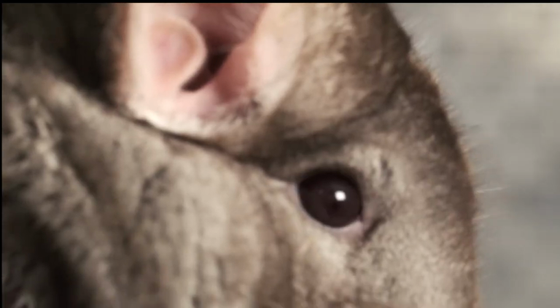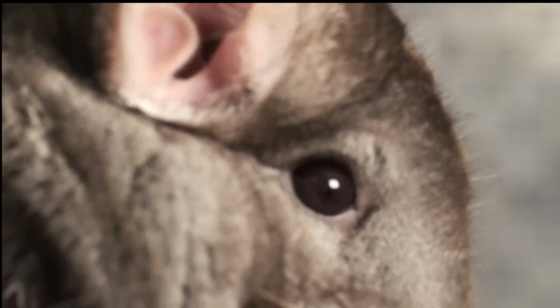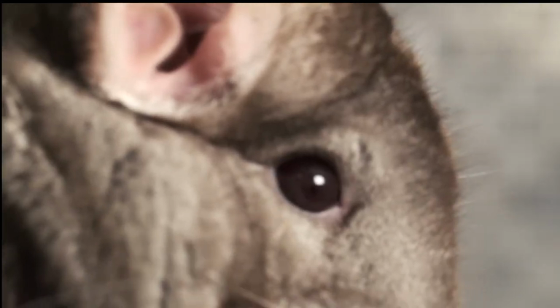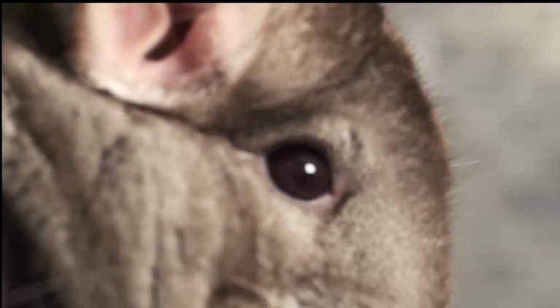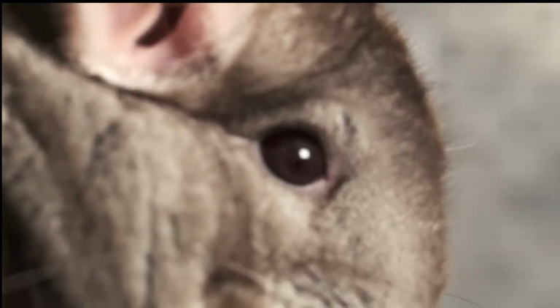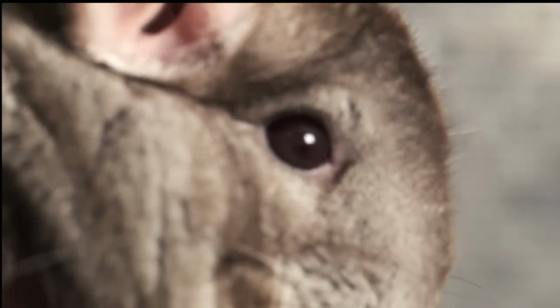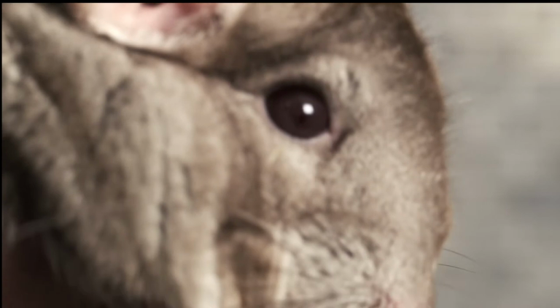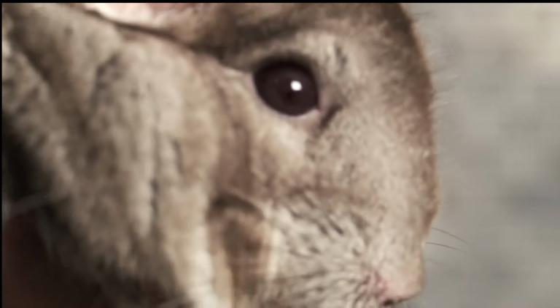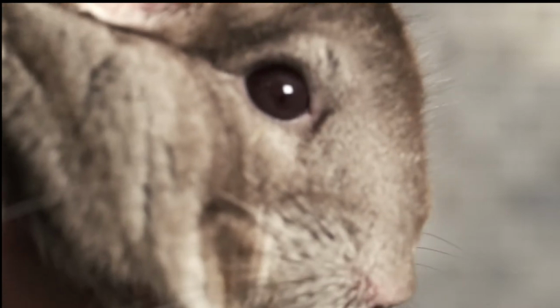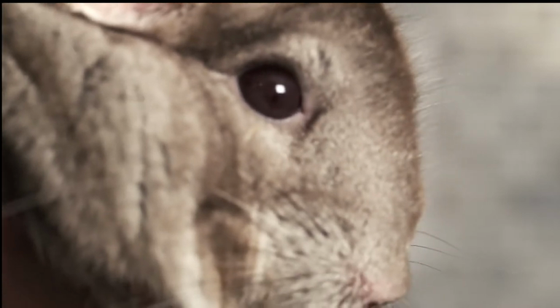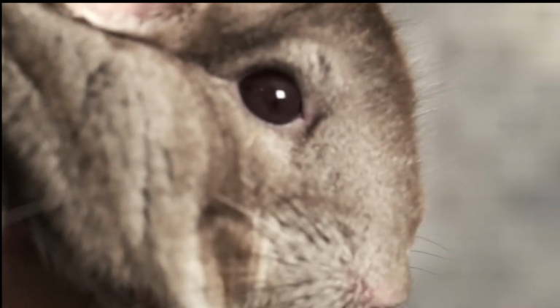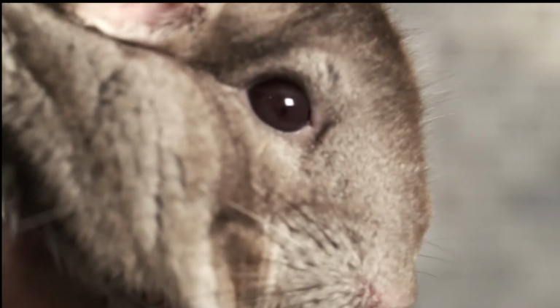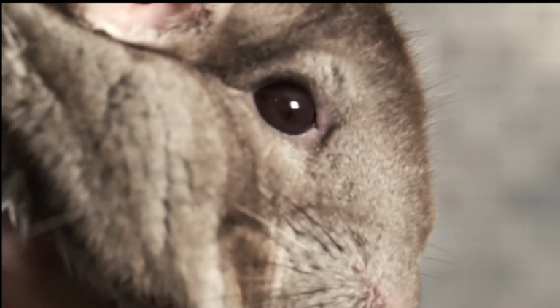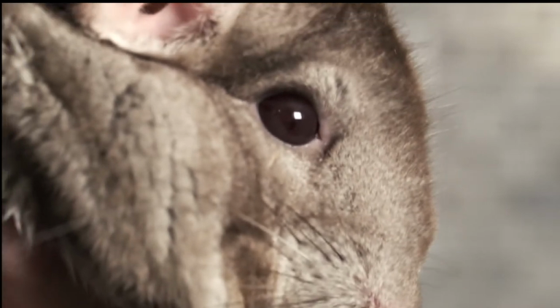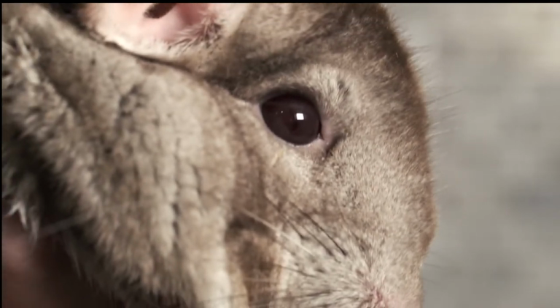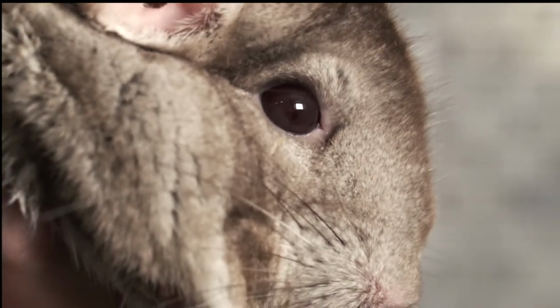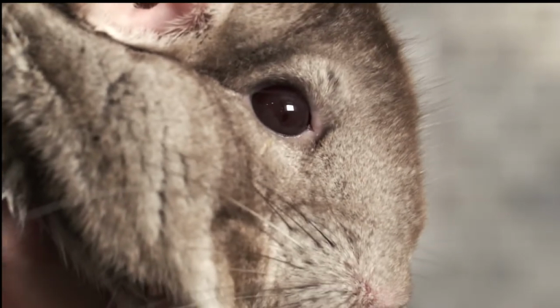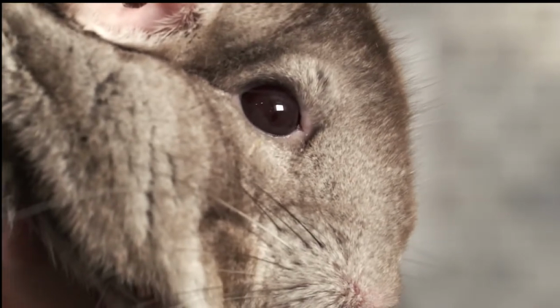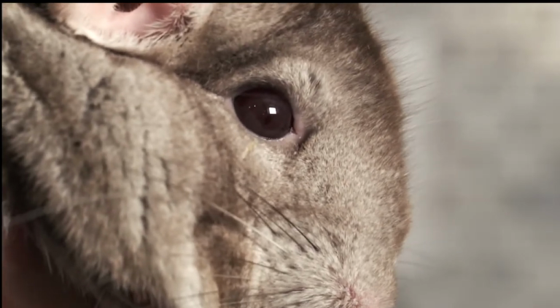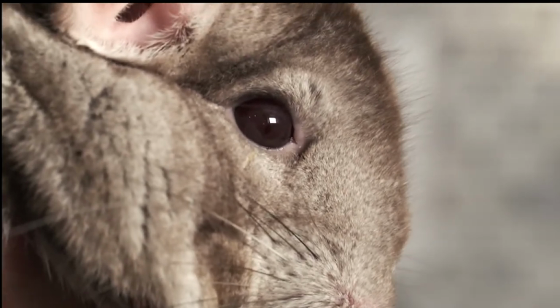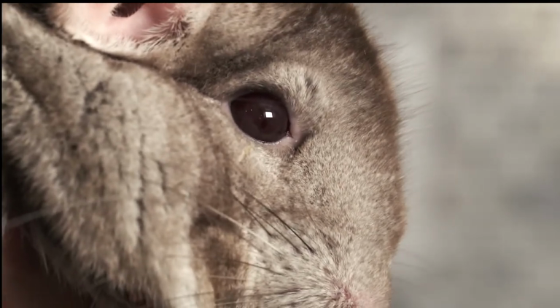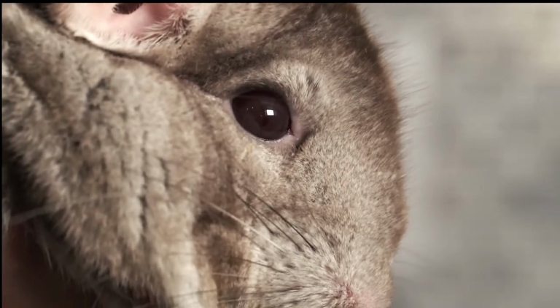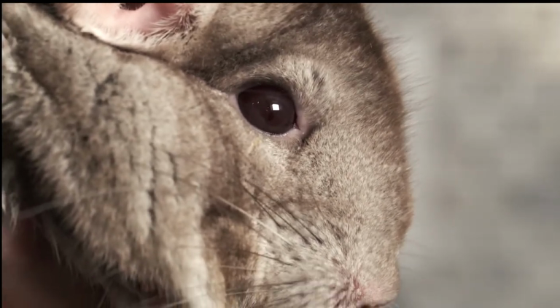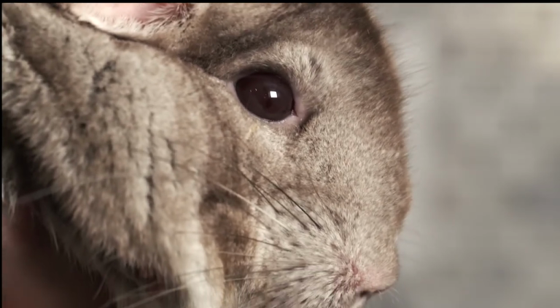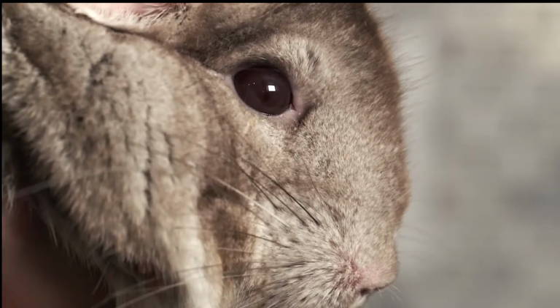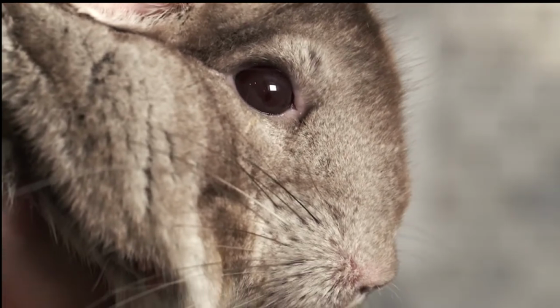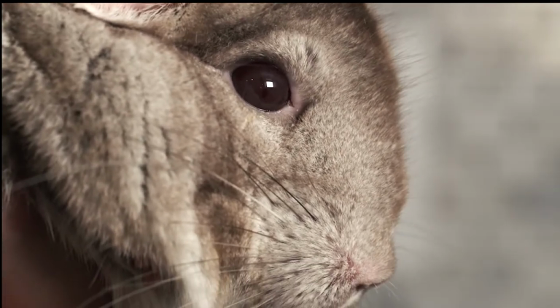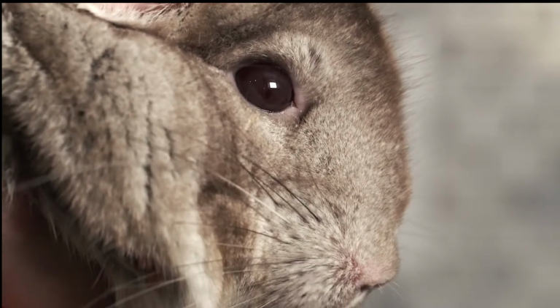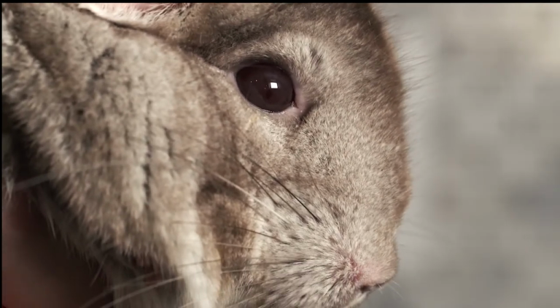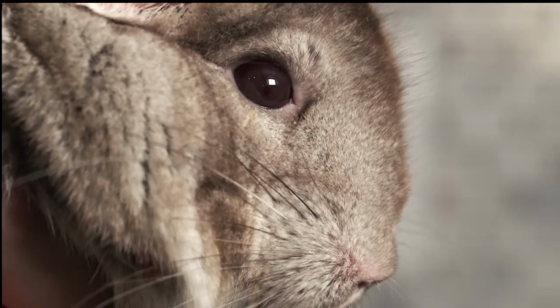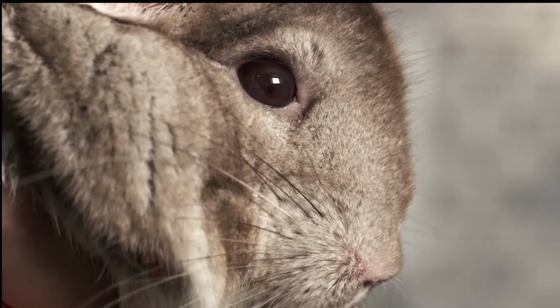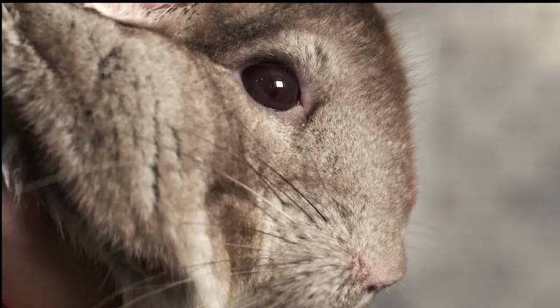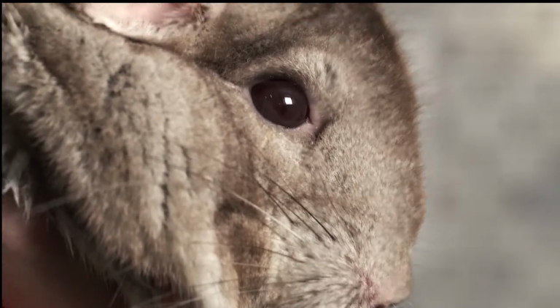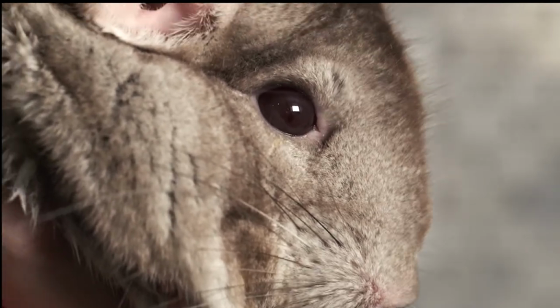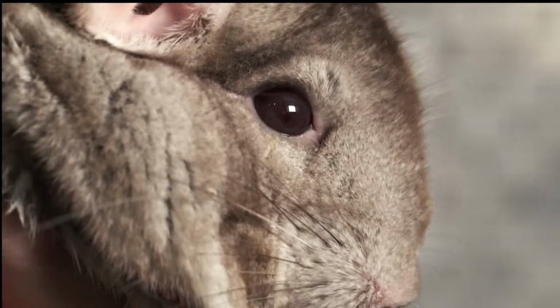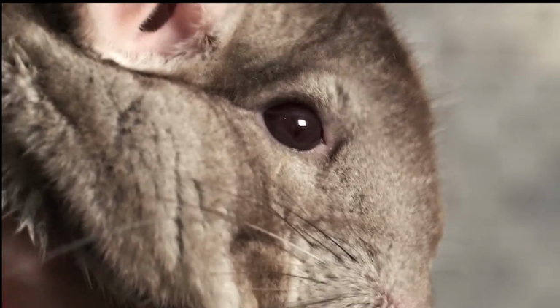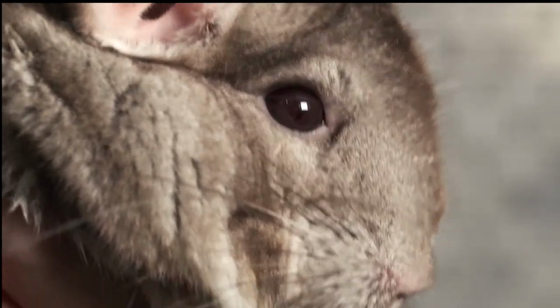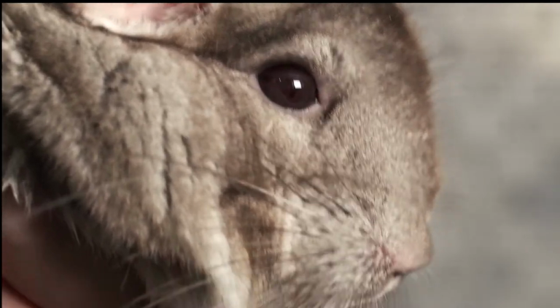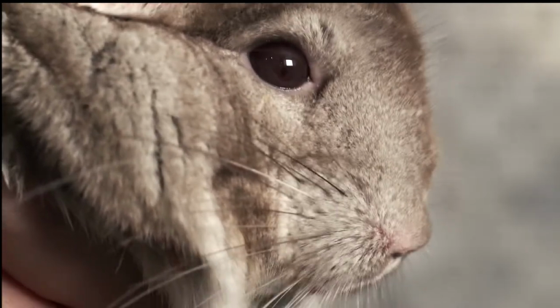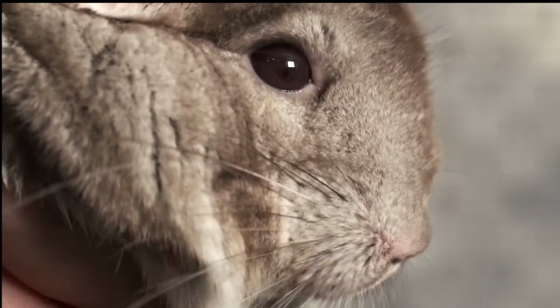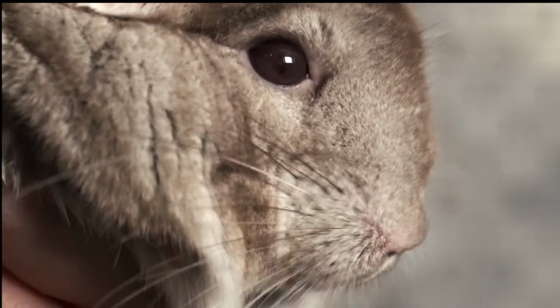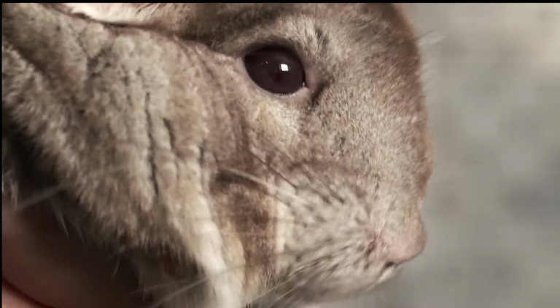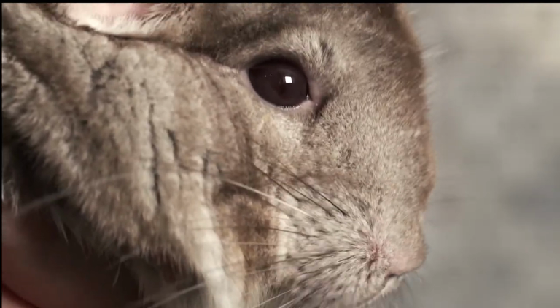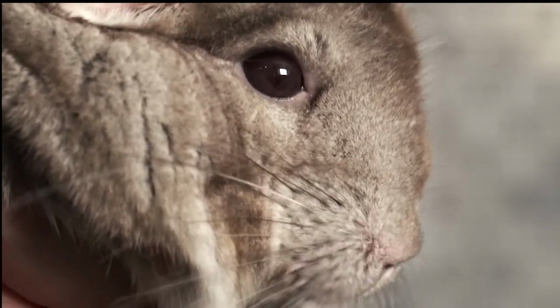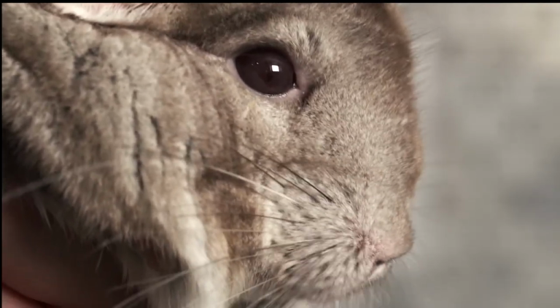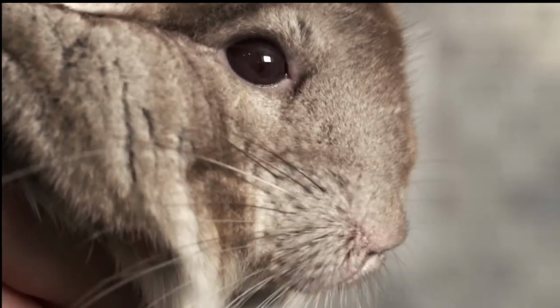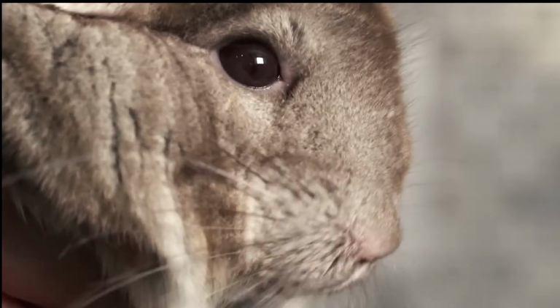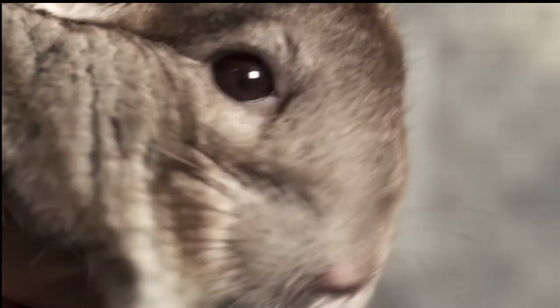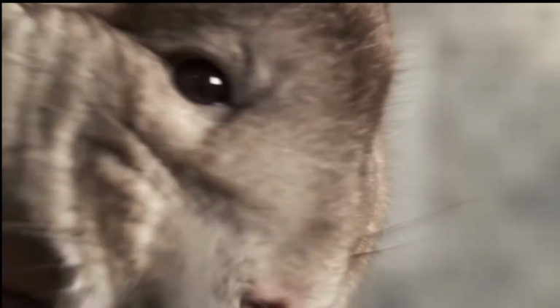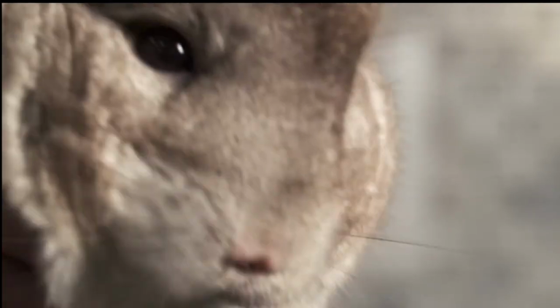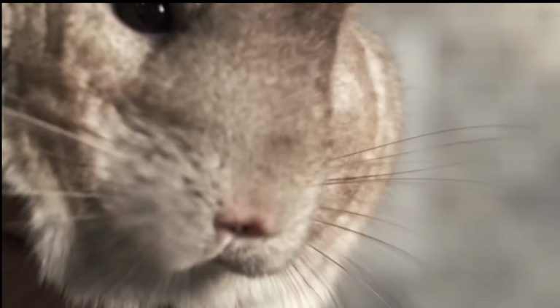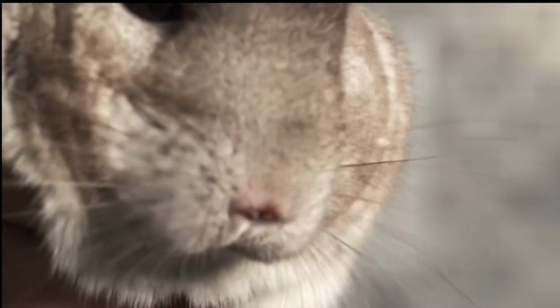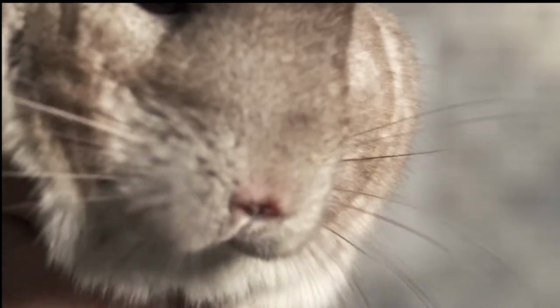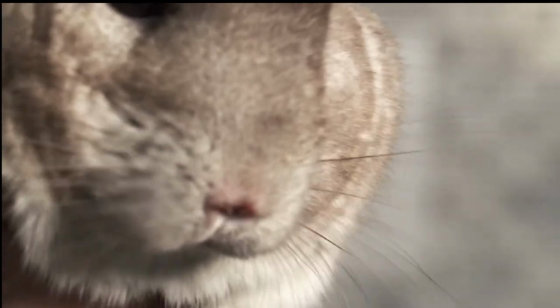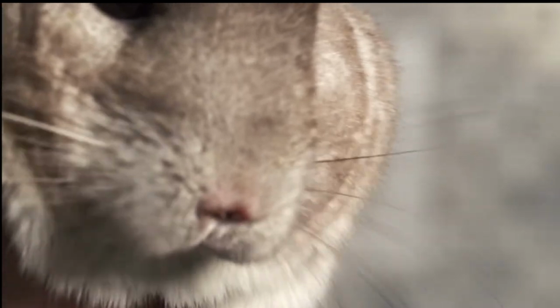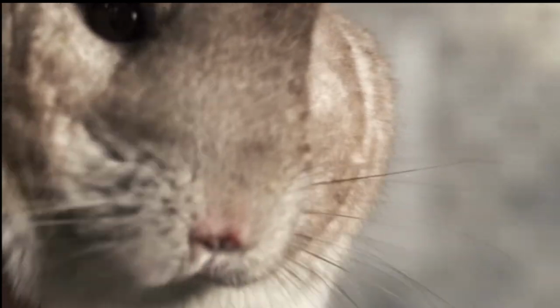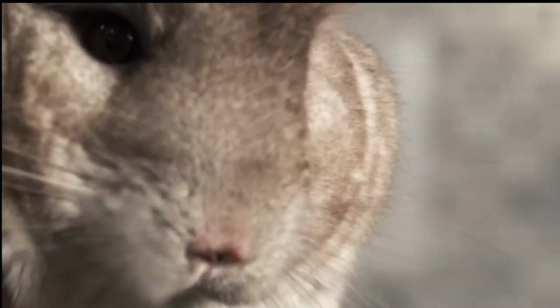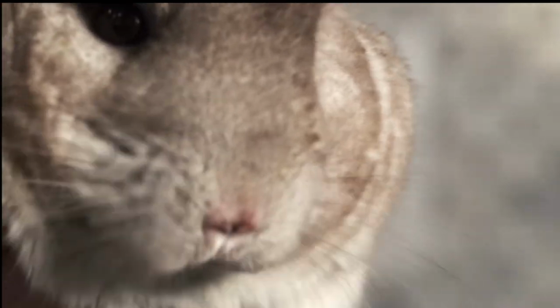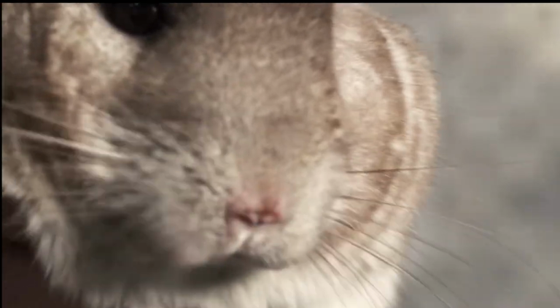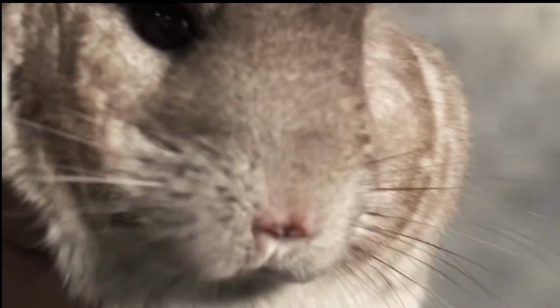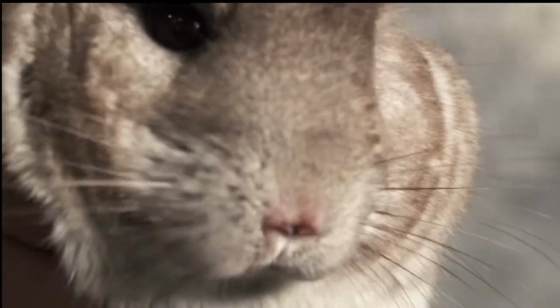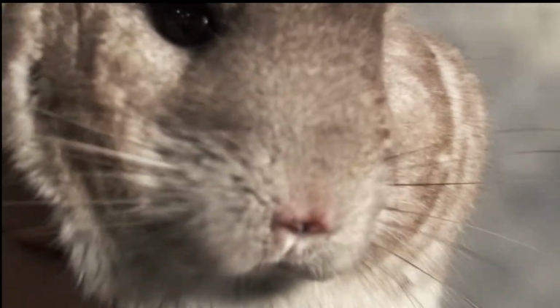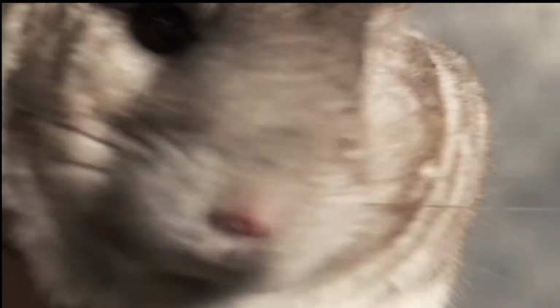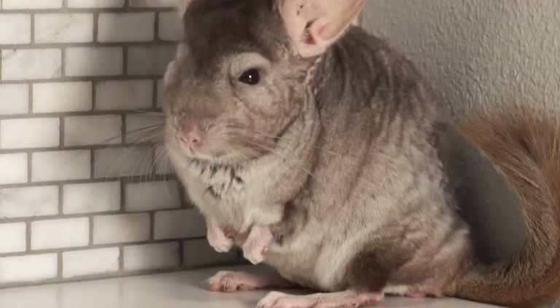If you do find a flea or two on your chinchilla or any flea feces, they most likely will have a mini colony of fleas running about.